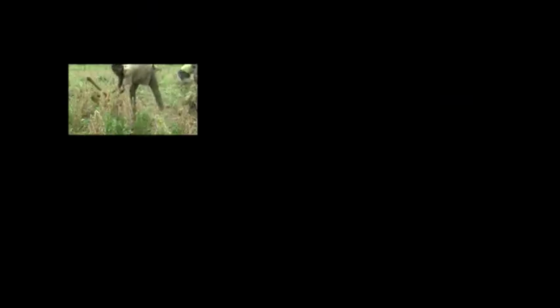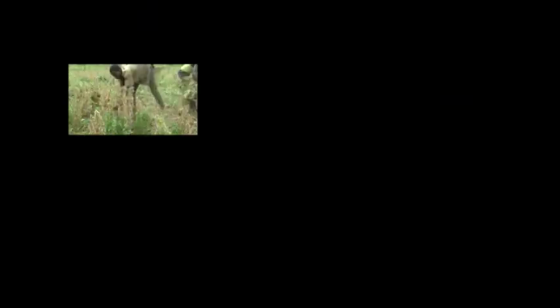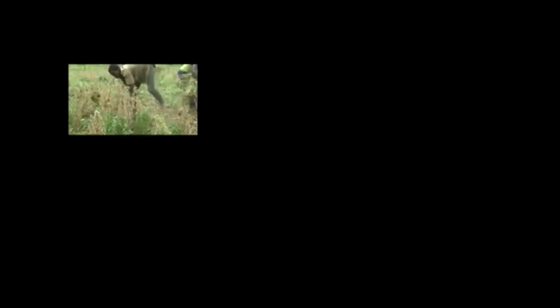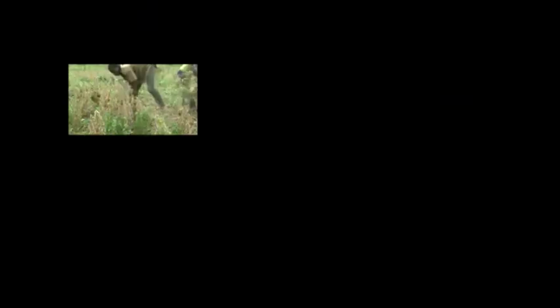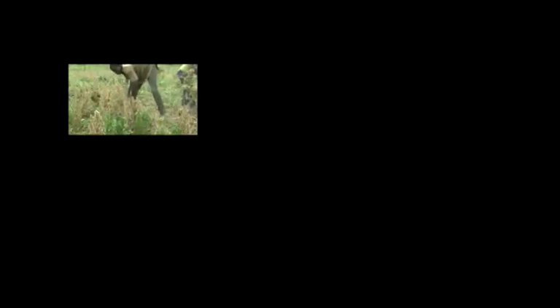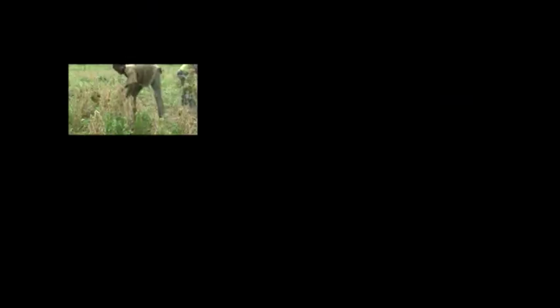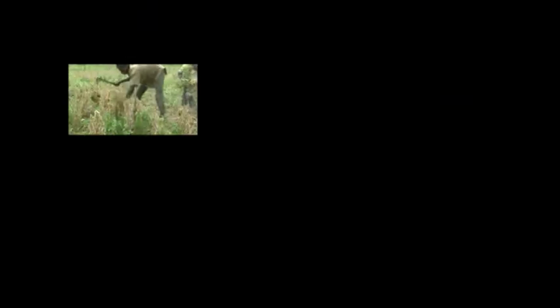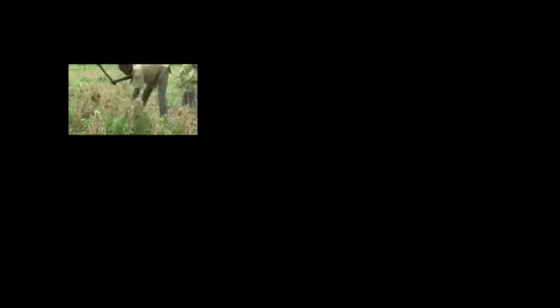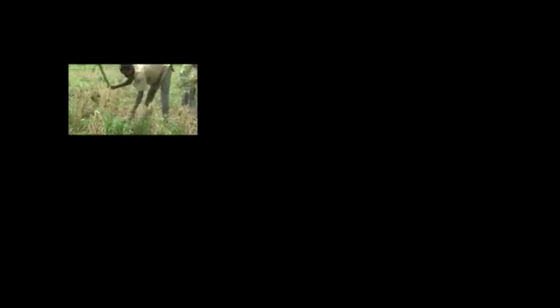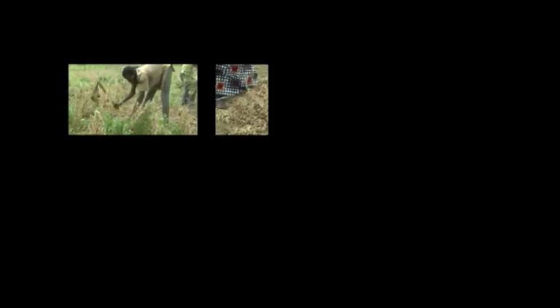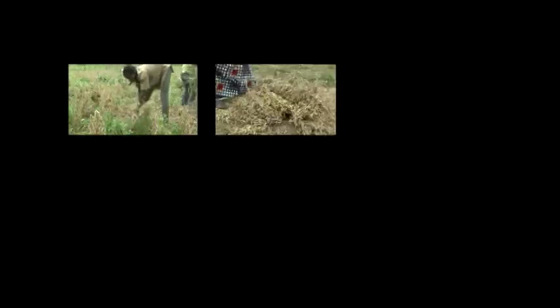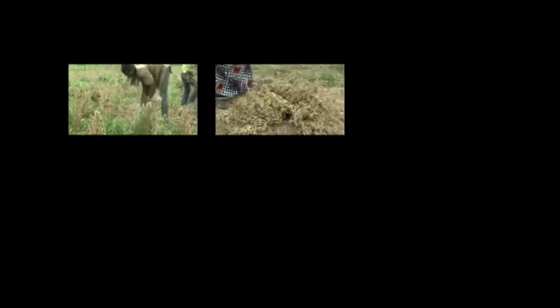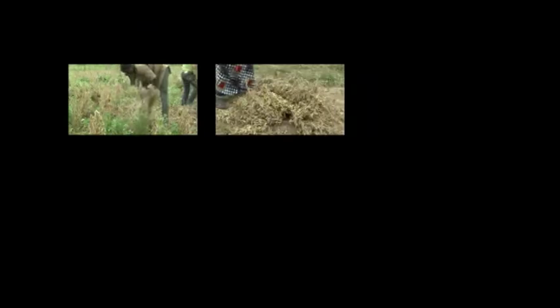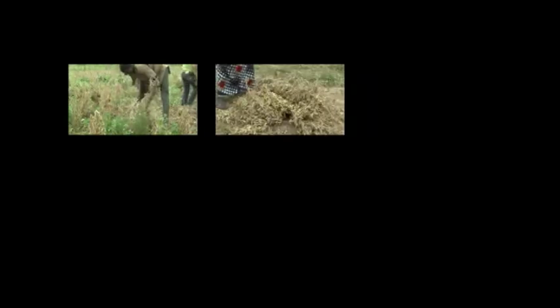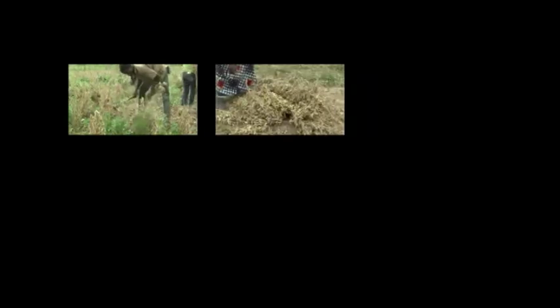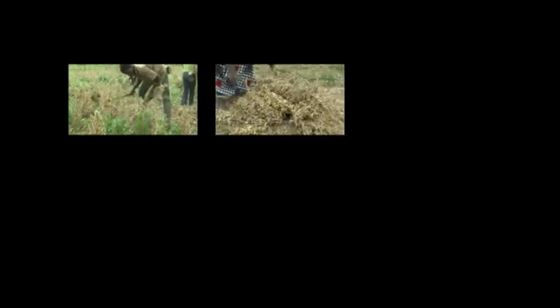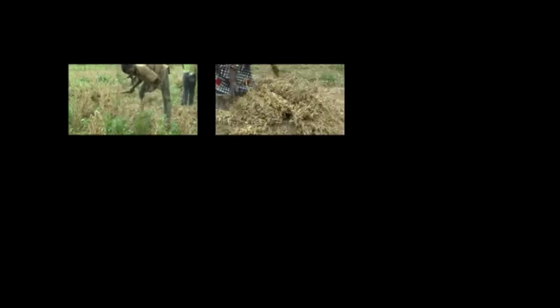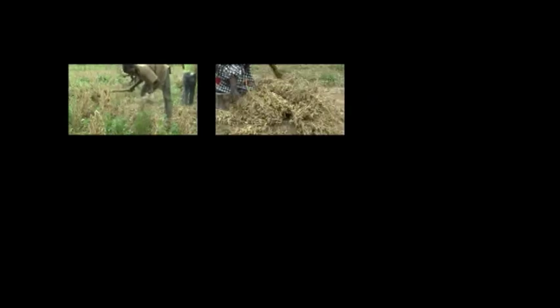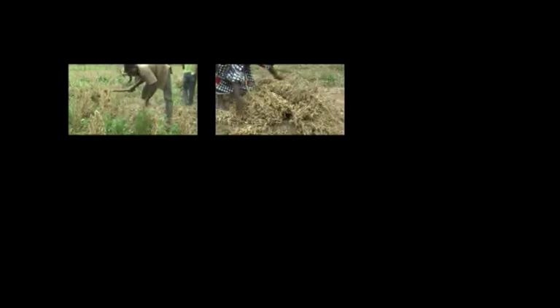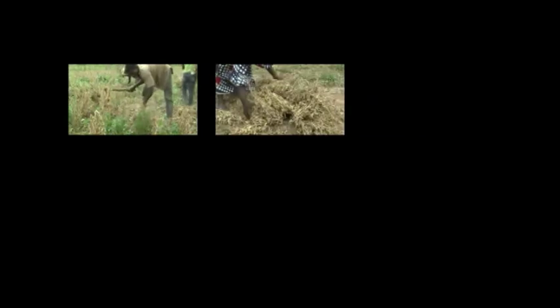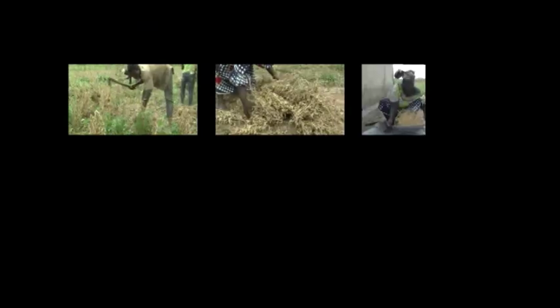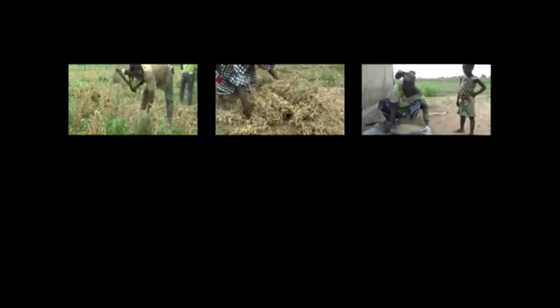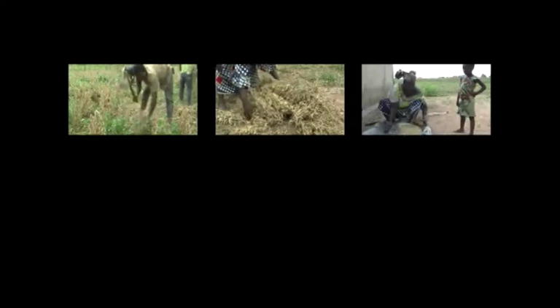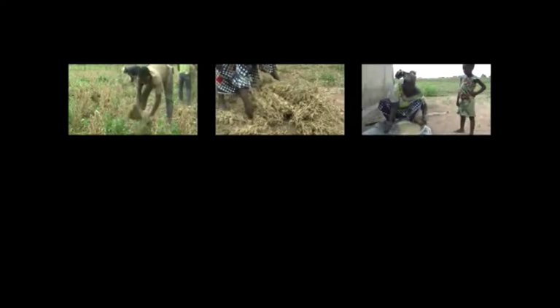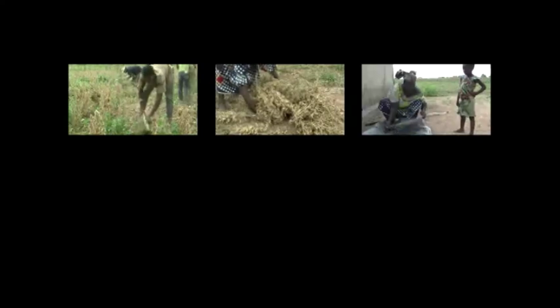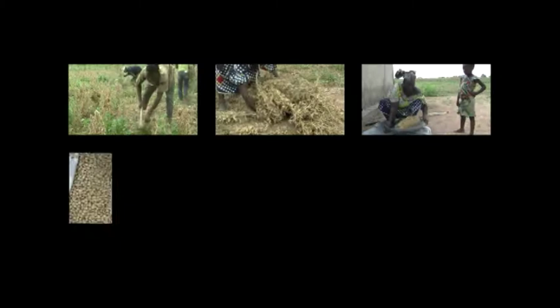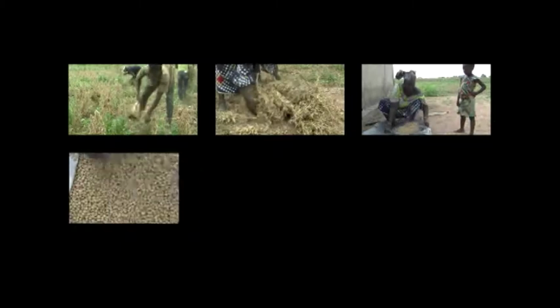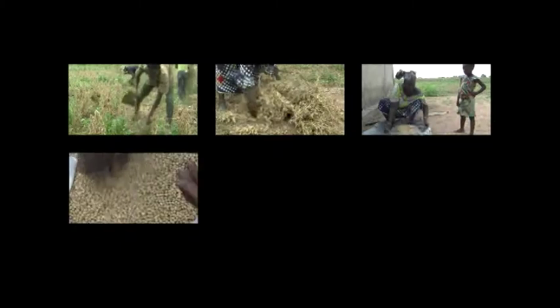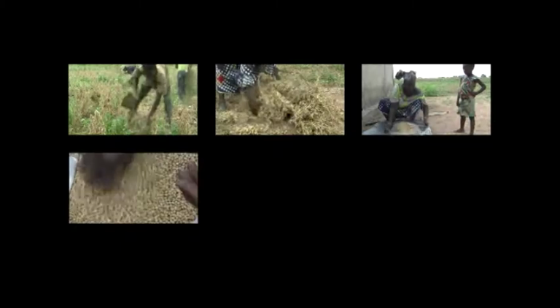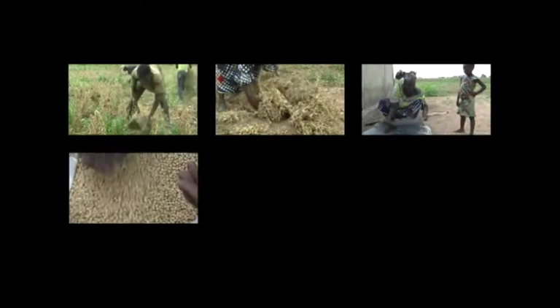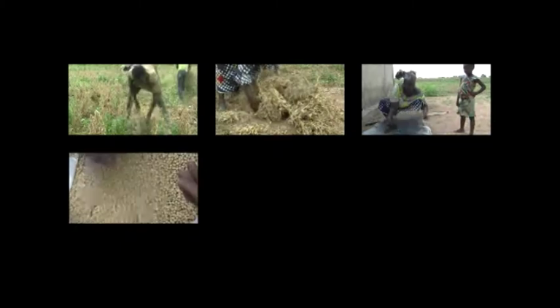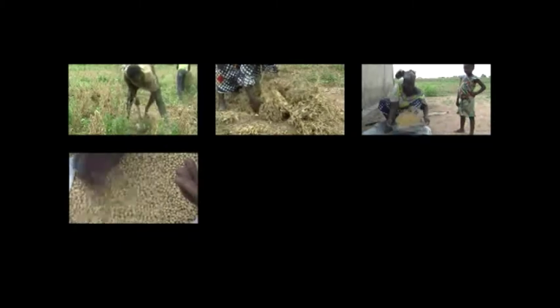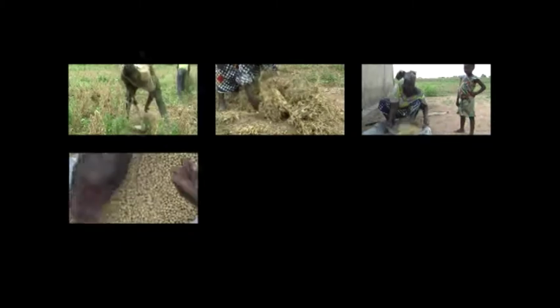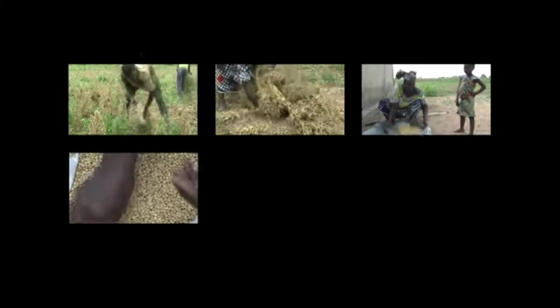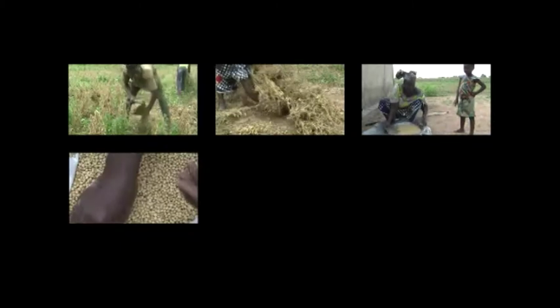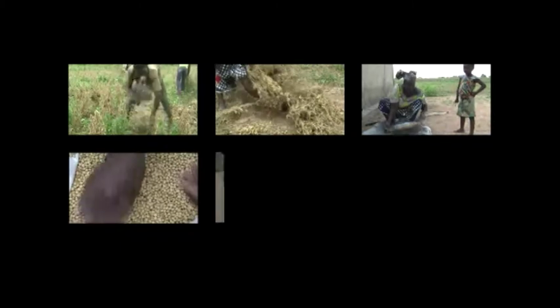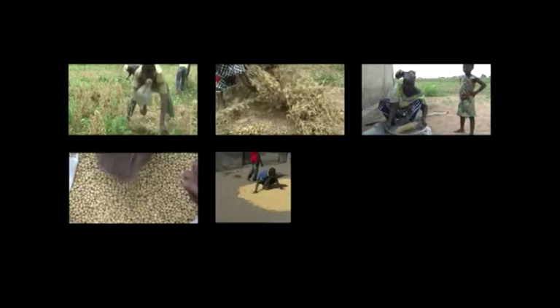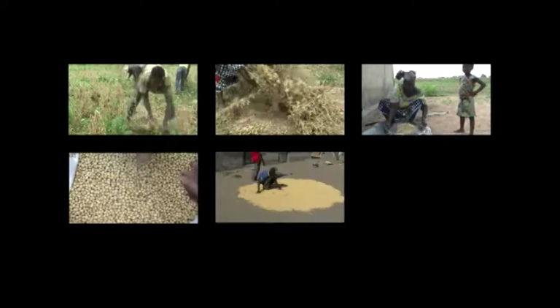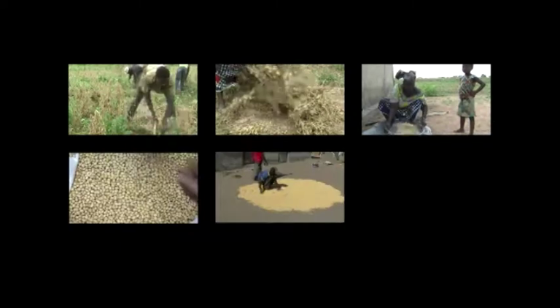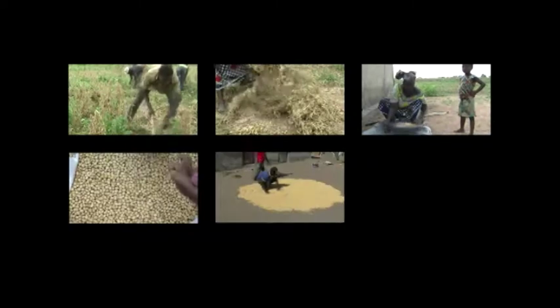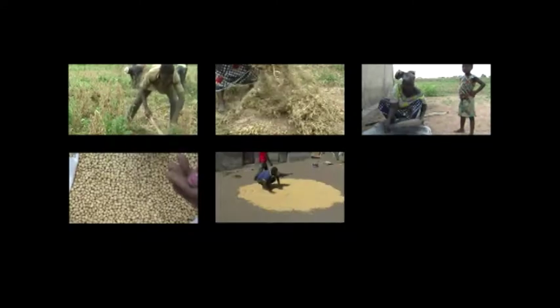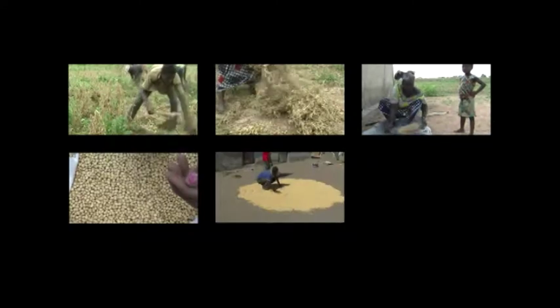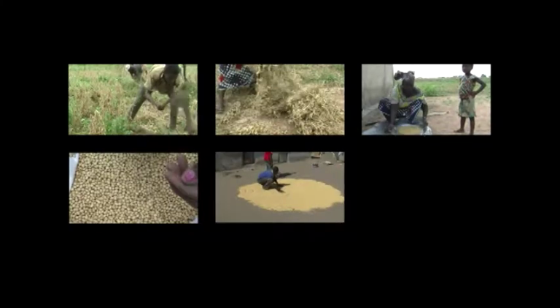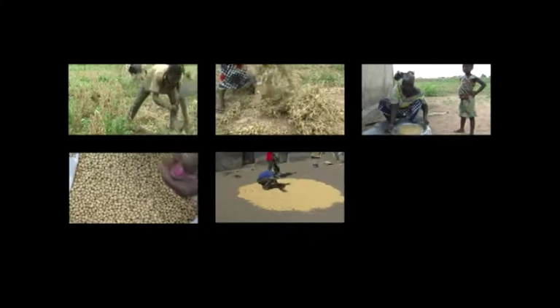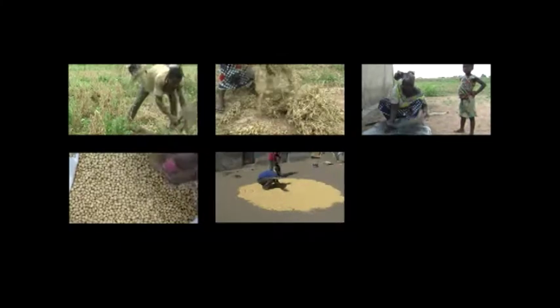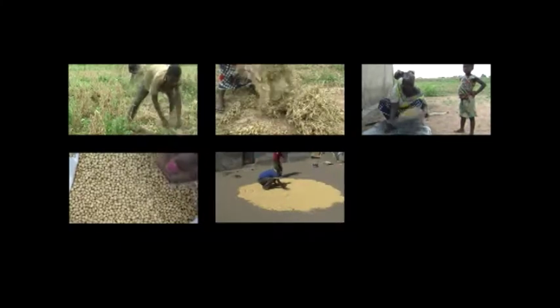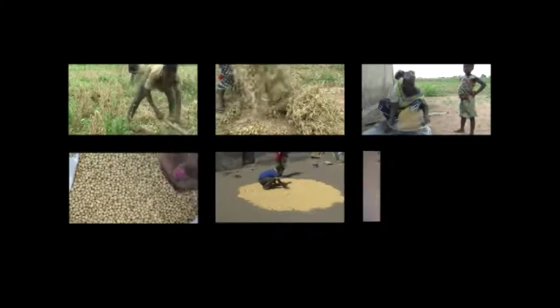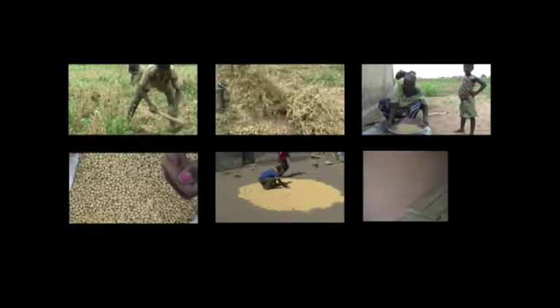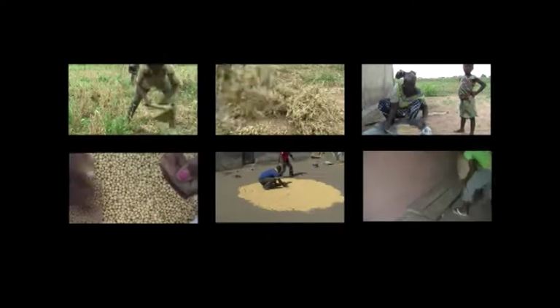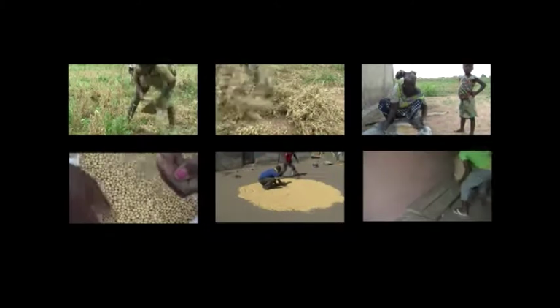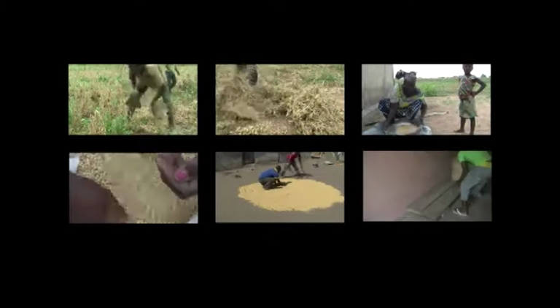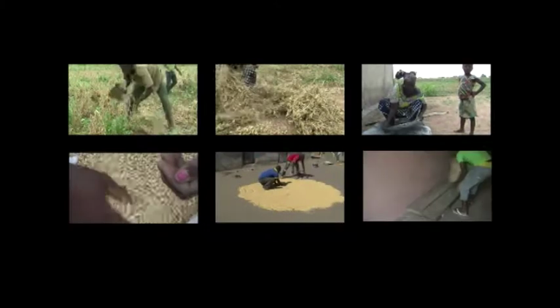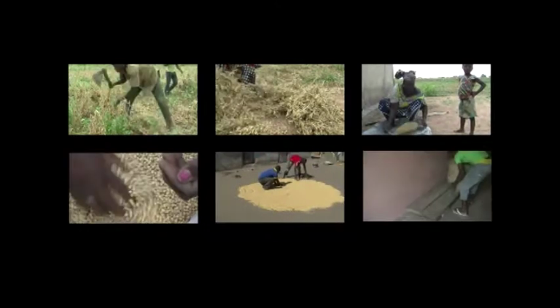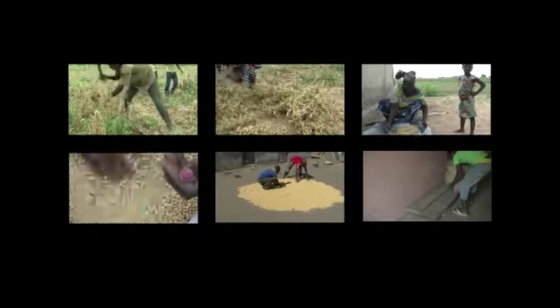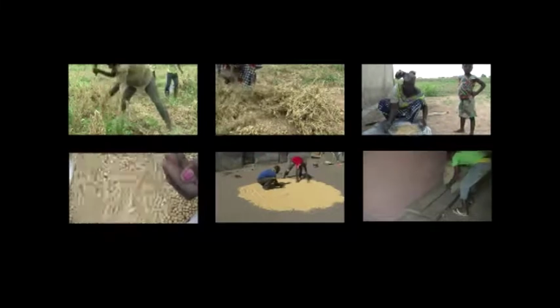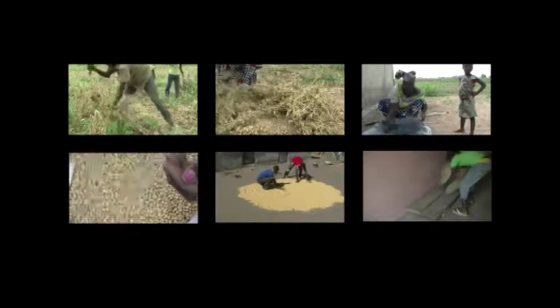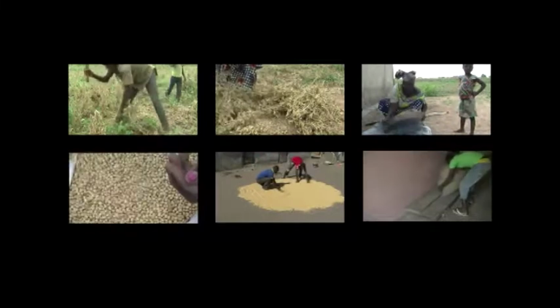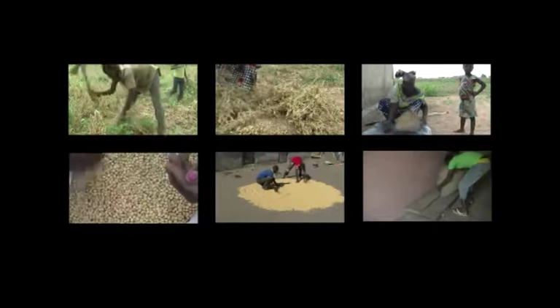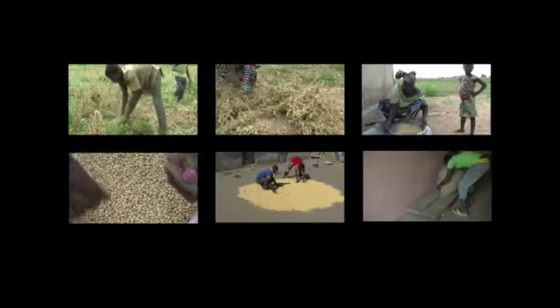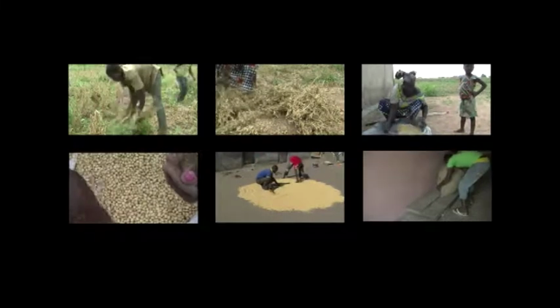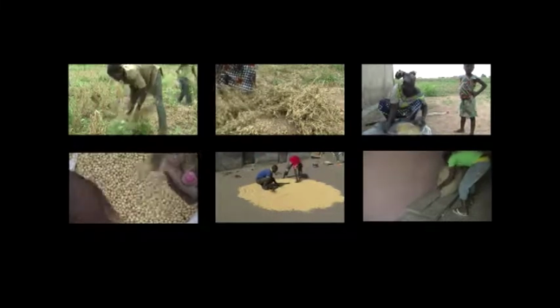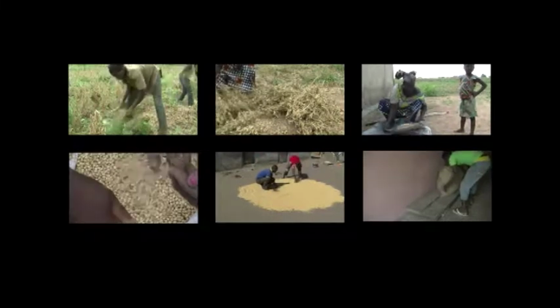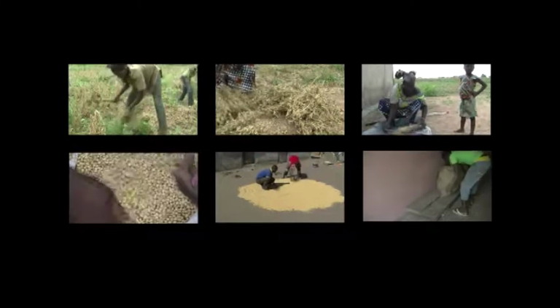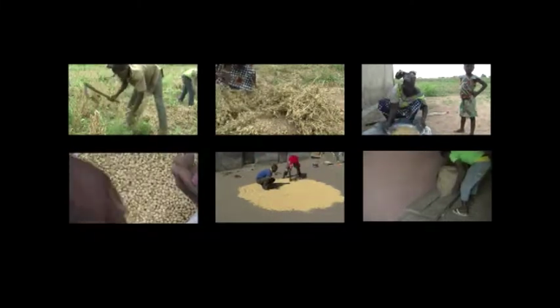In this video, we talk about harvesting soya beans, drying, winnowing, sorting and storage.